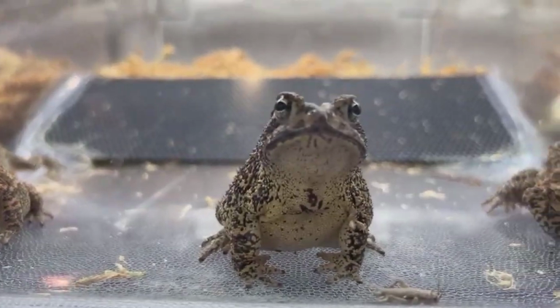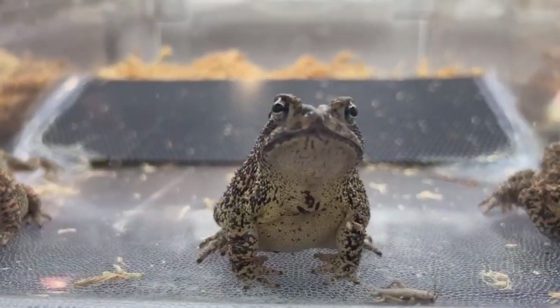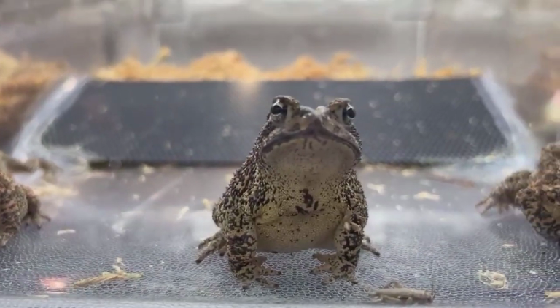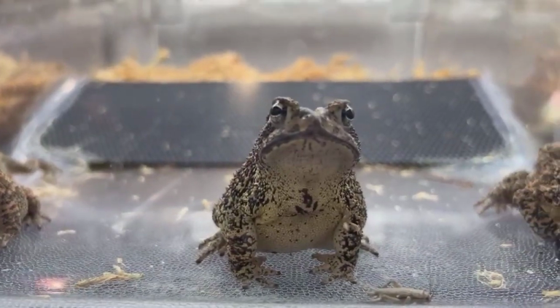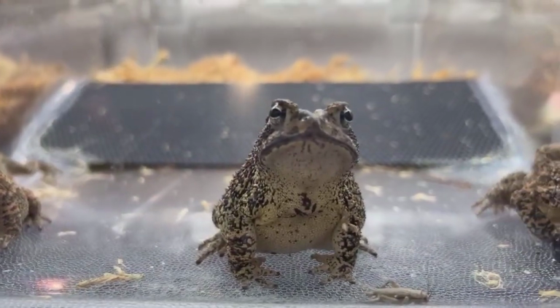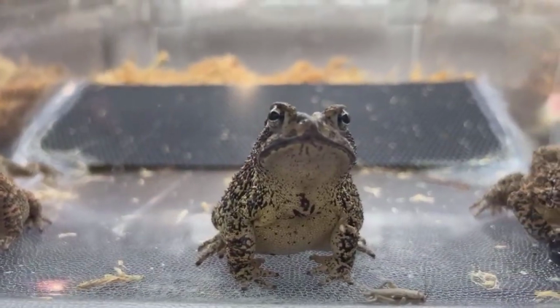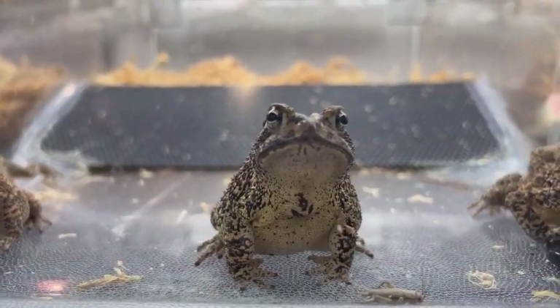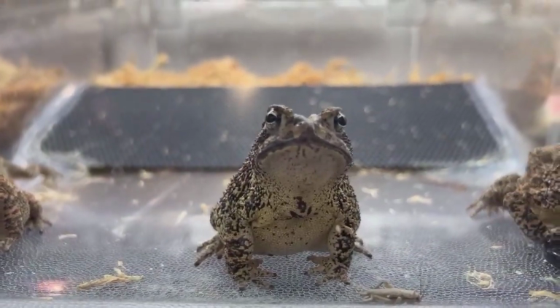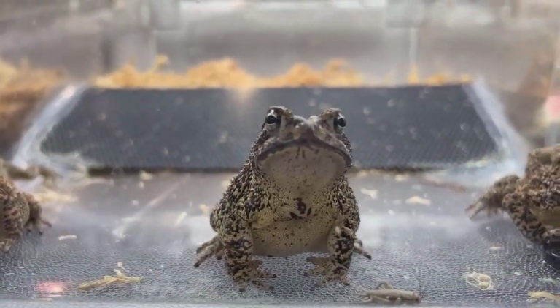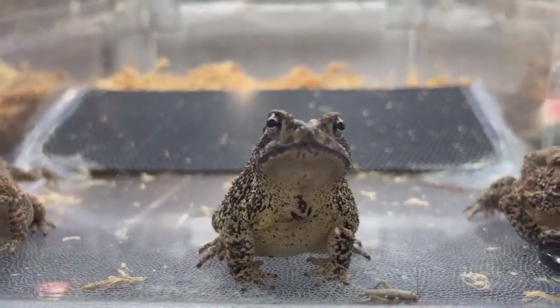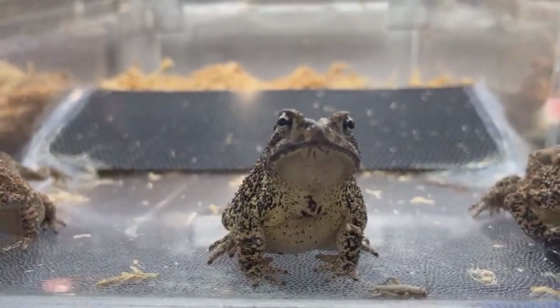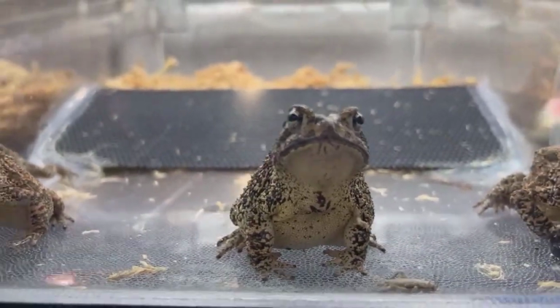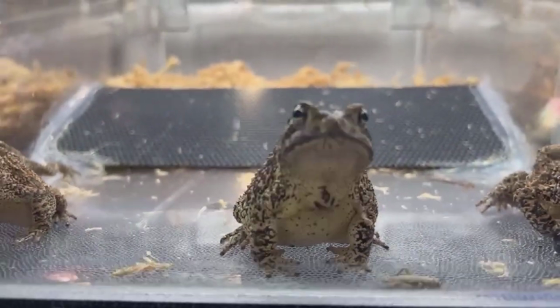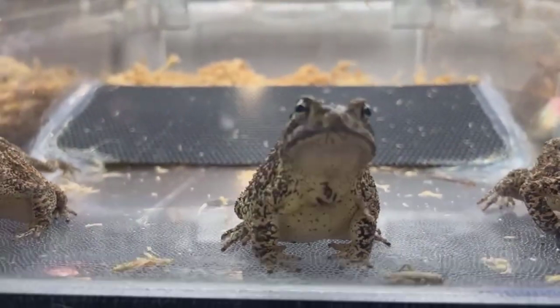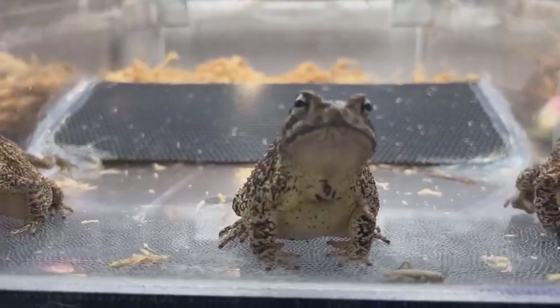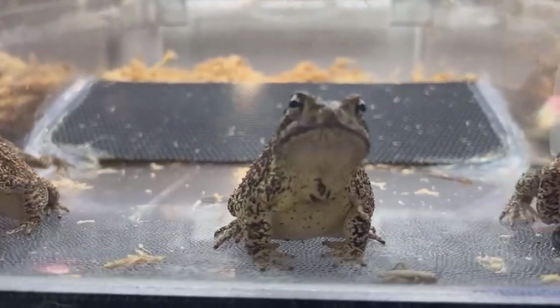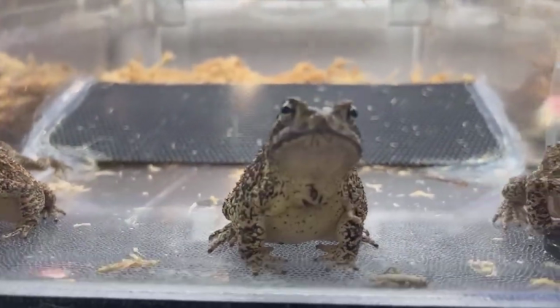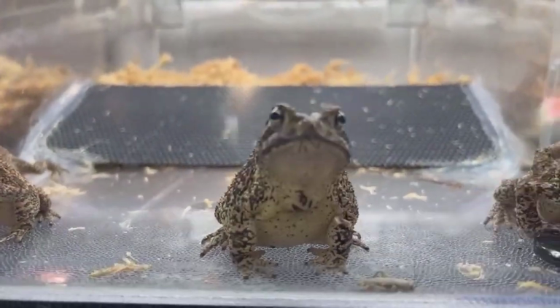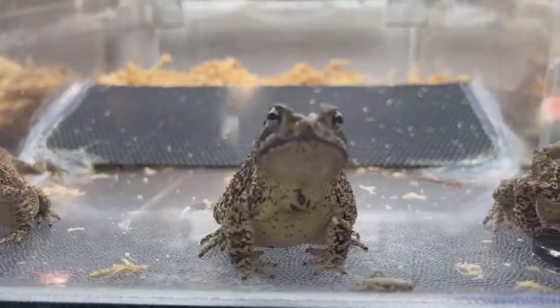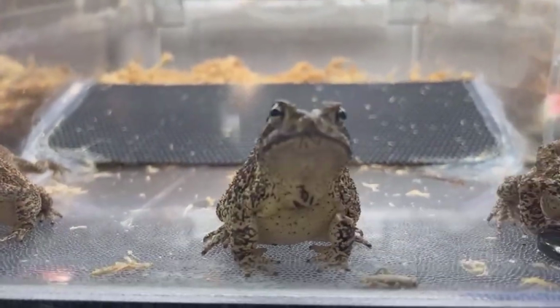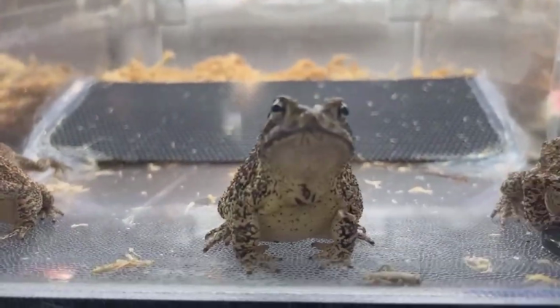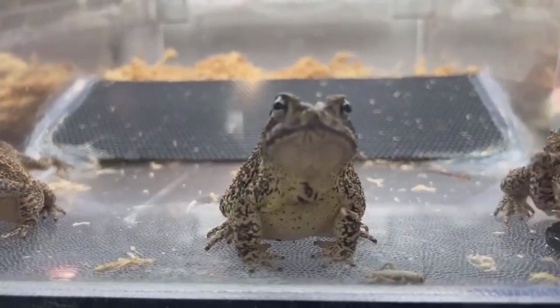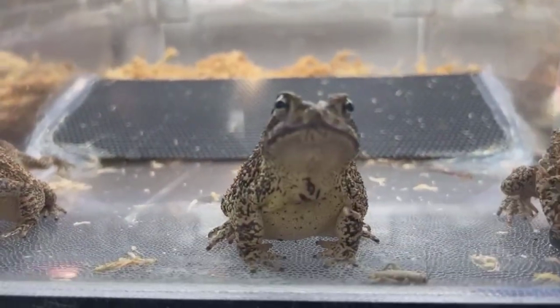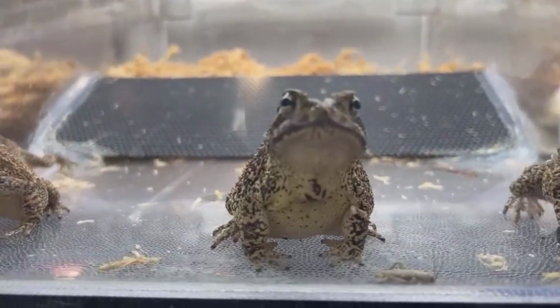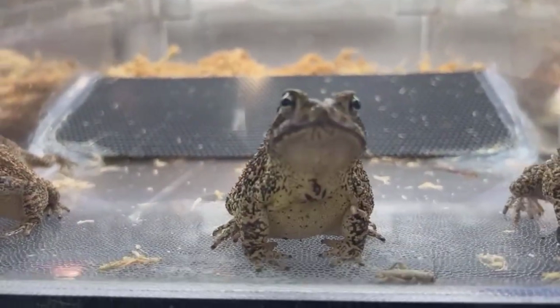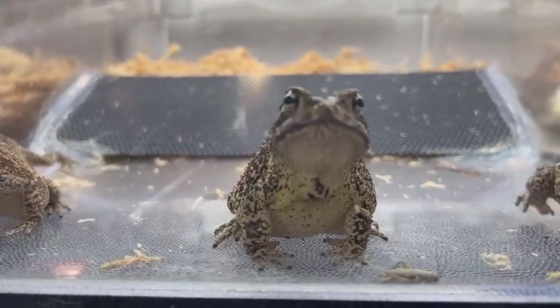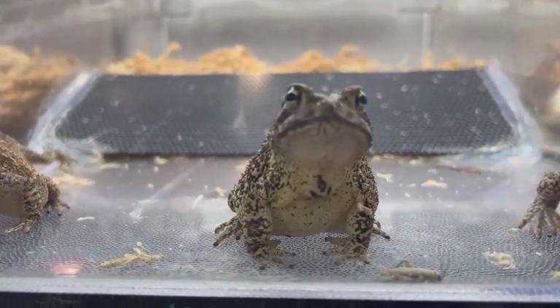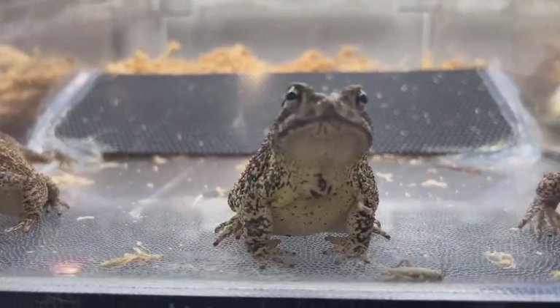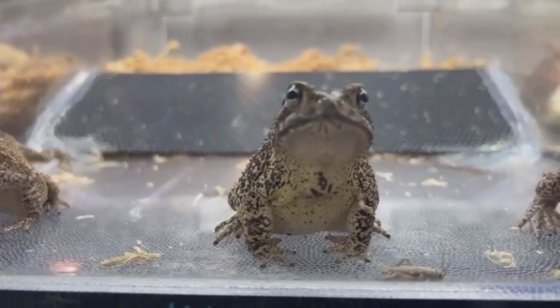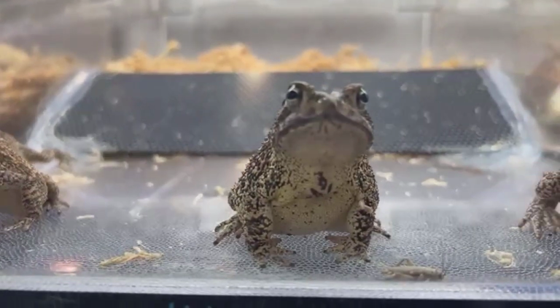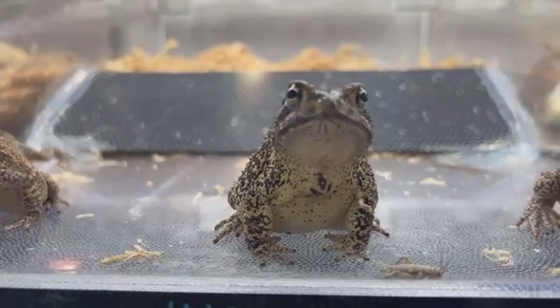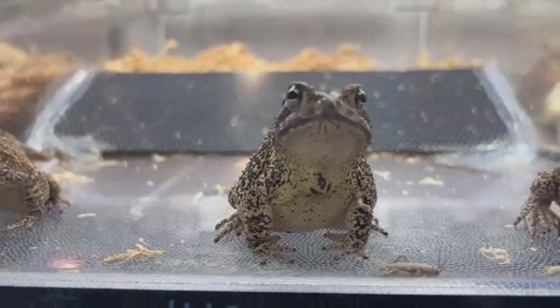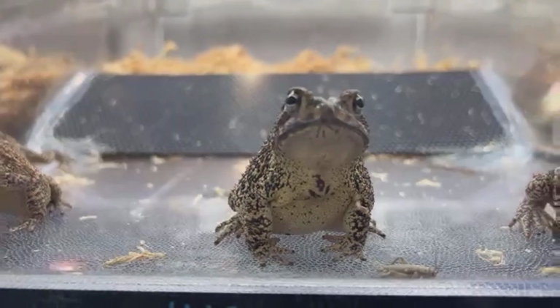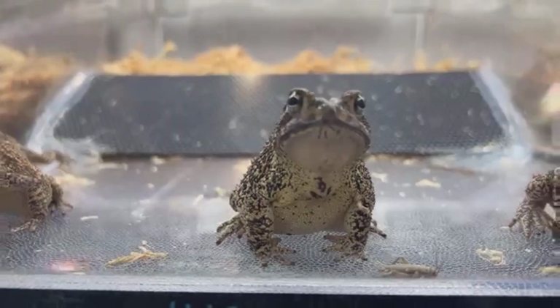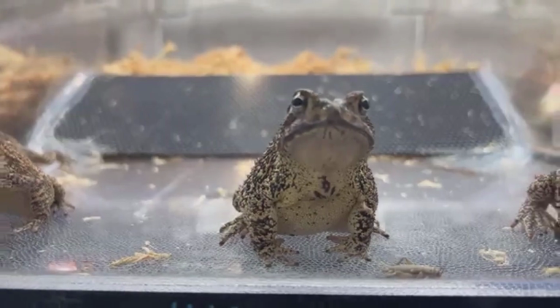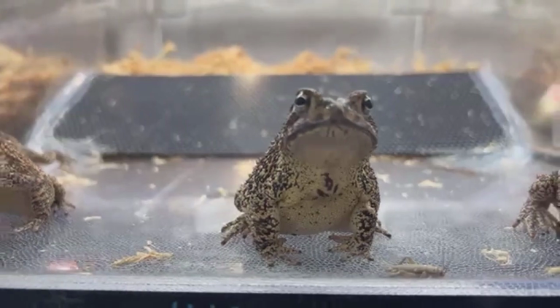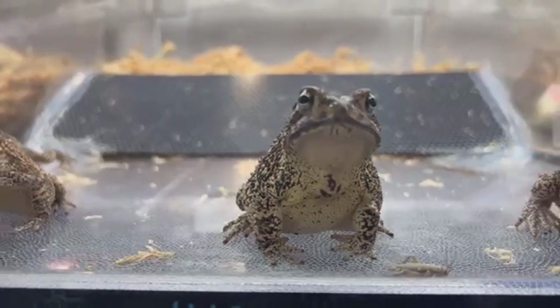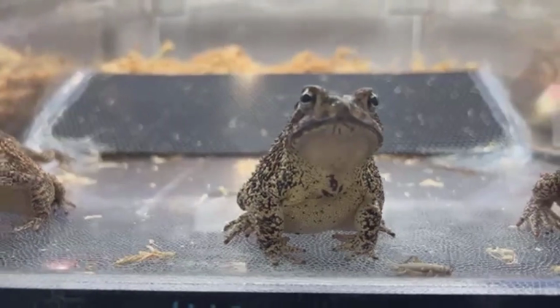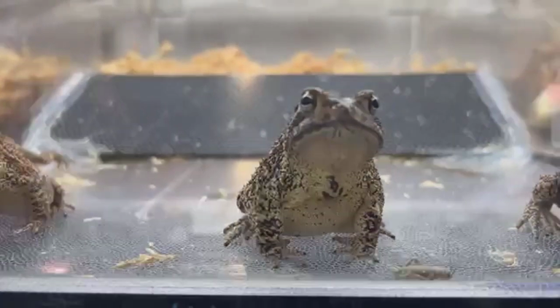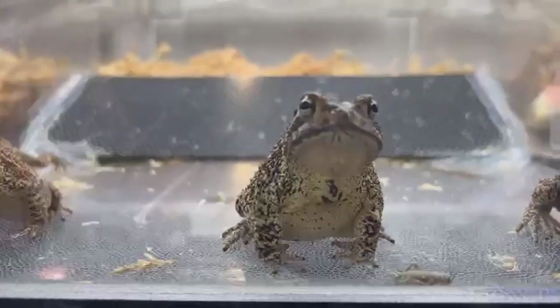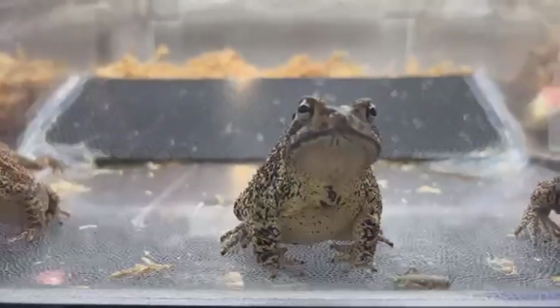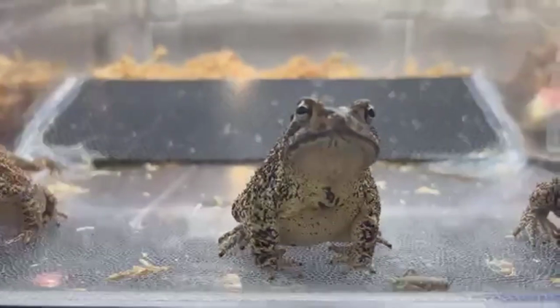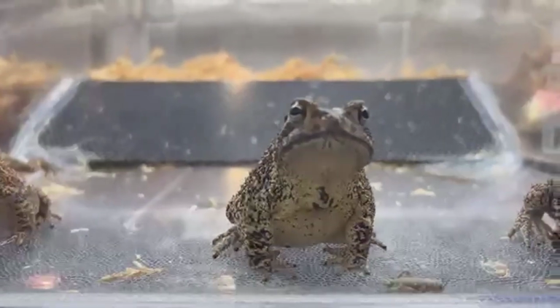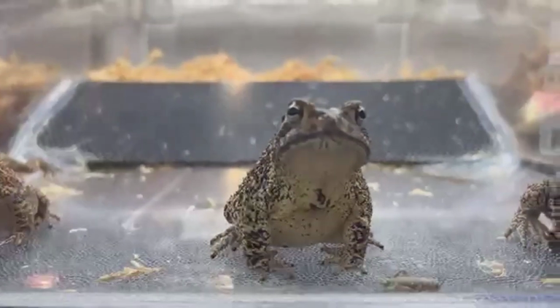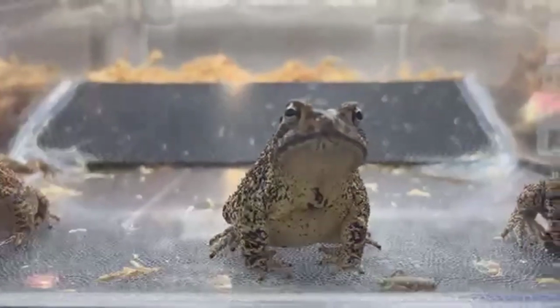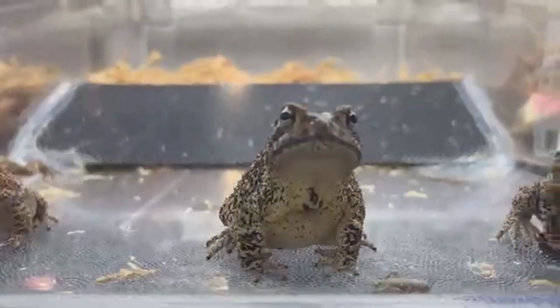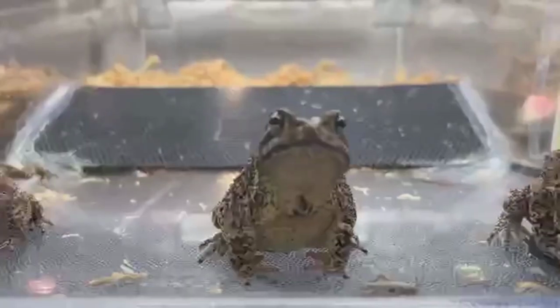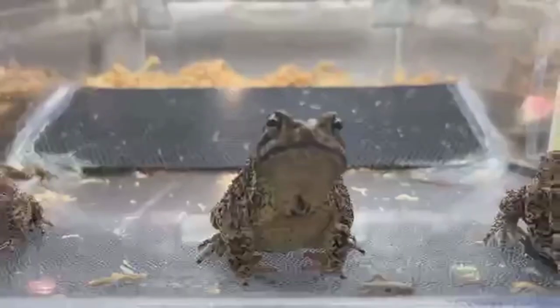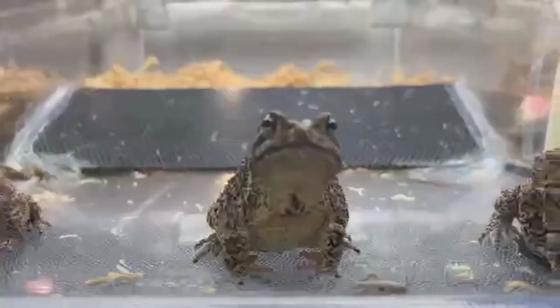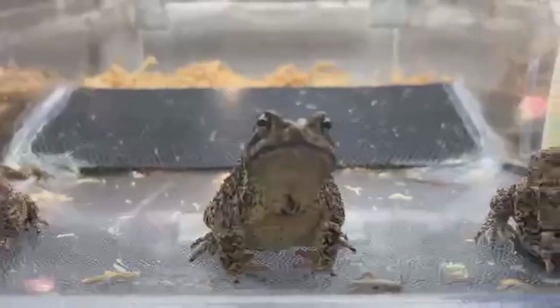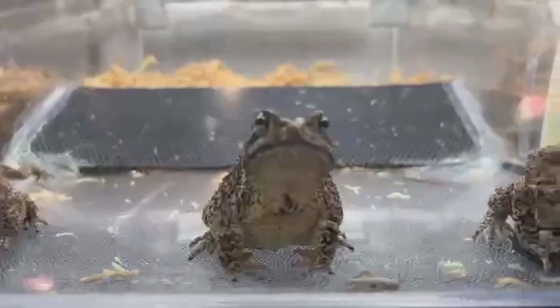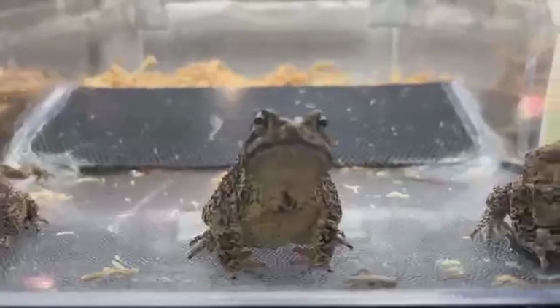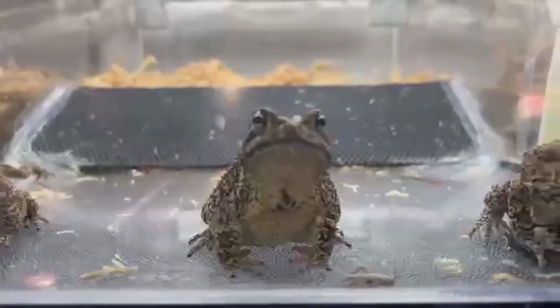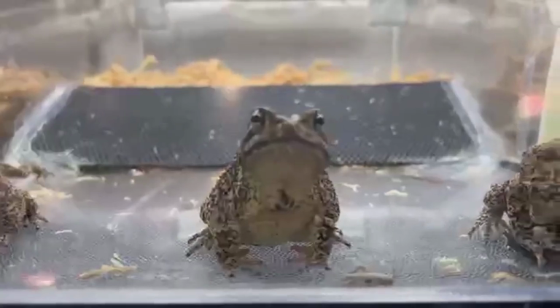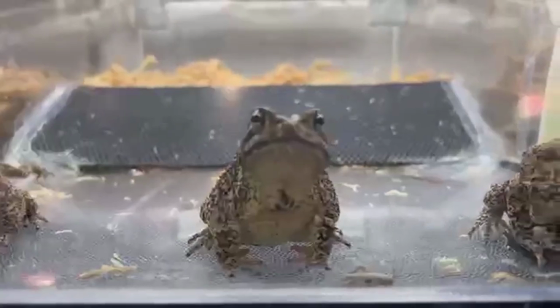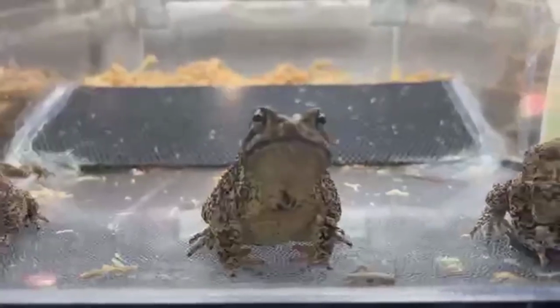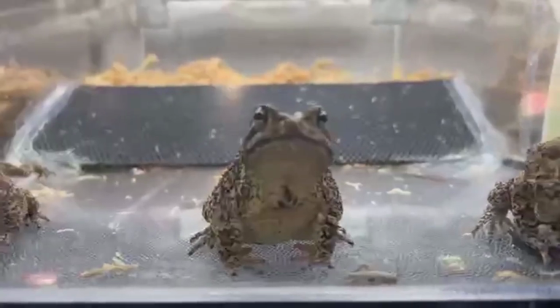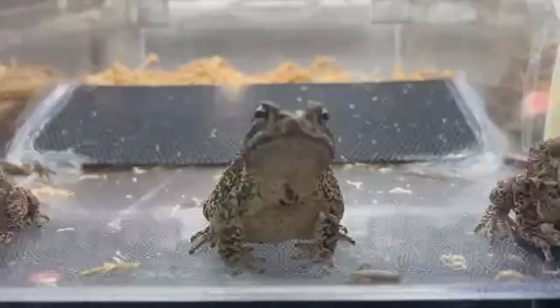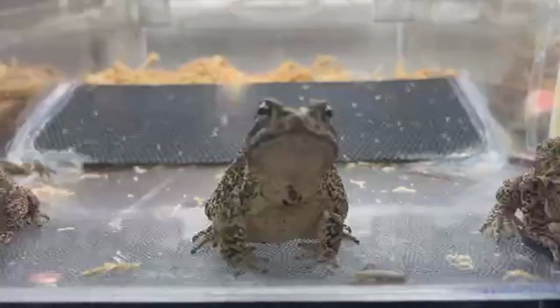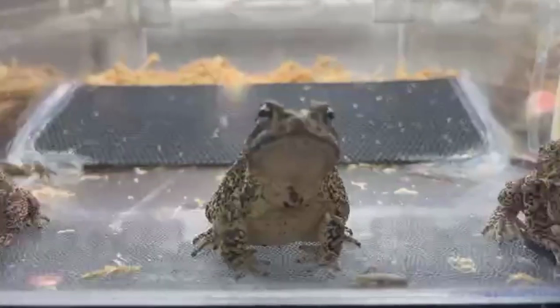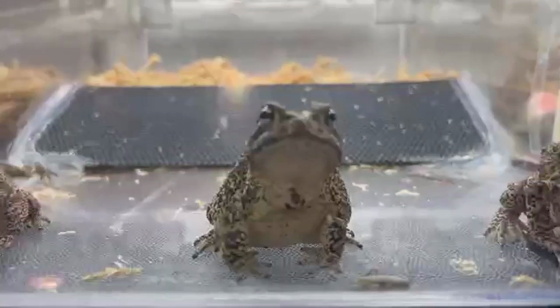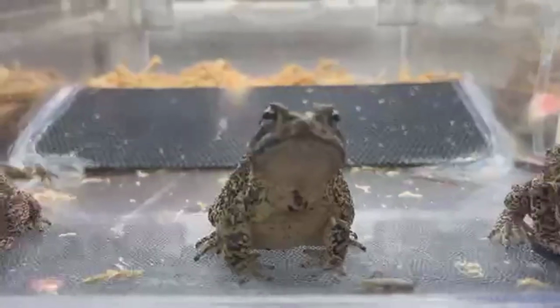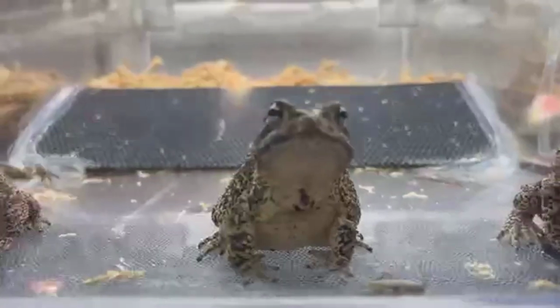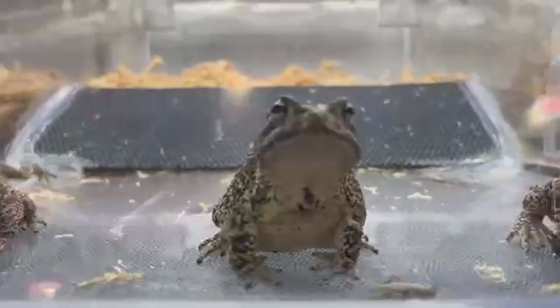Alright, guys, thanks for tuning into the Facebook Live today. Have a happy Leap Day and see us next time.